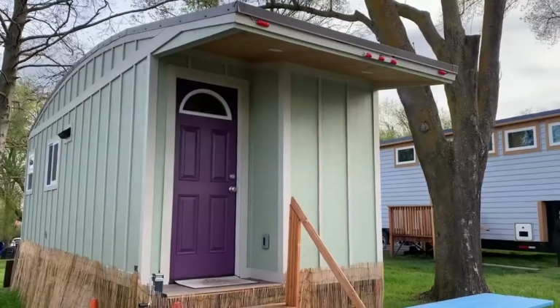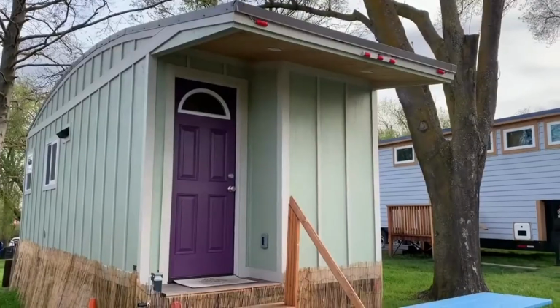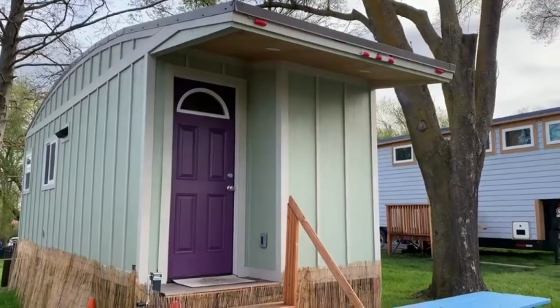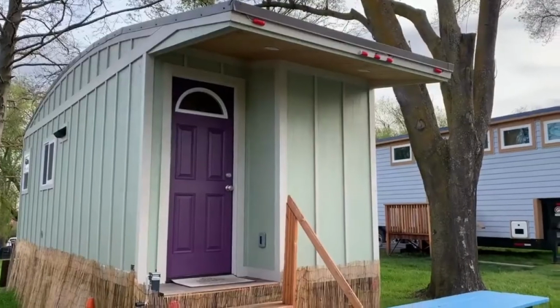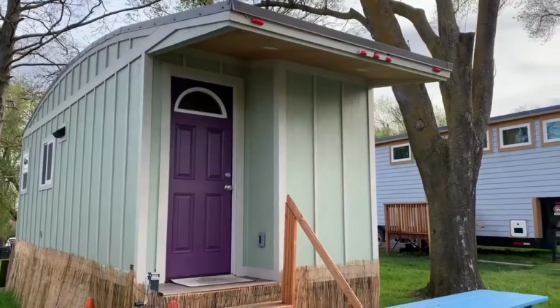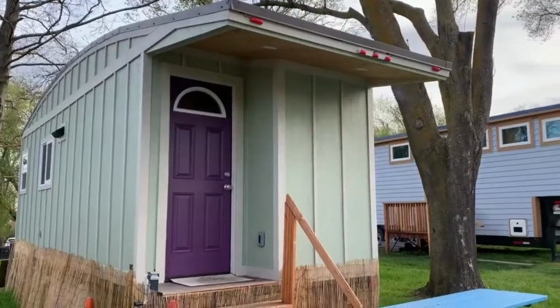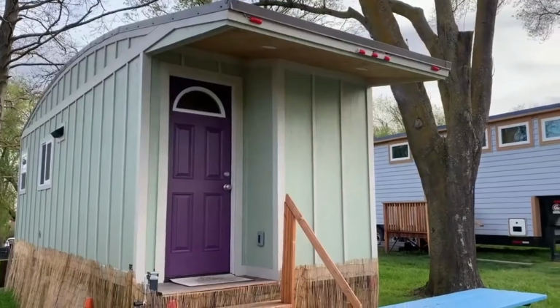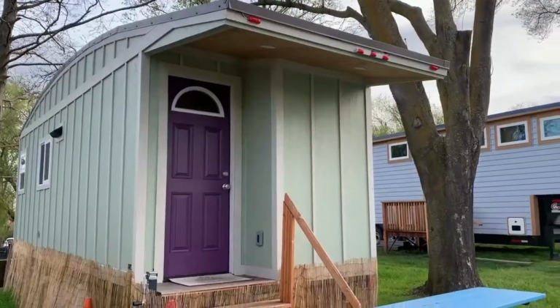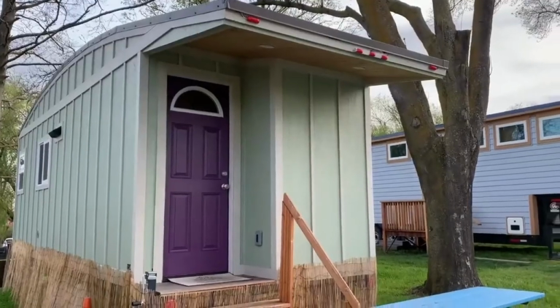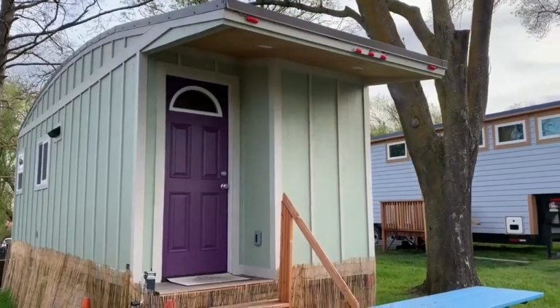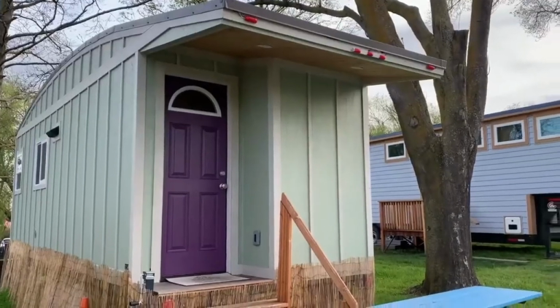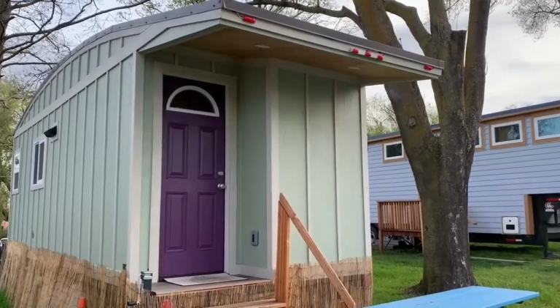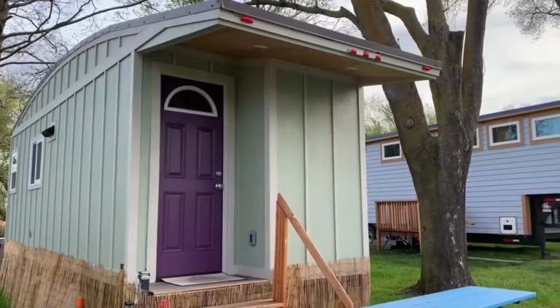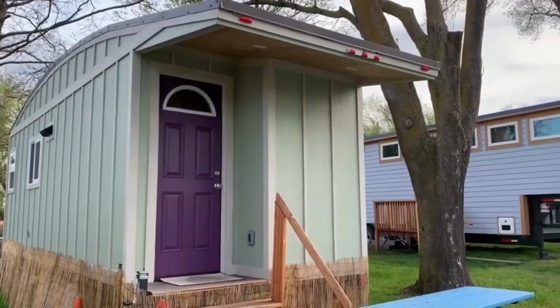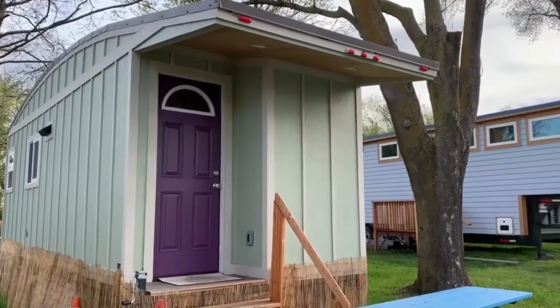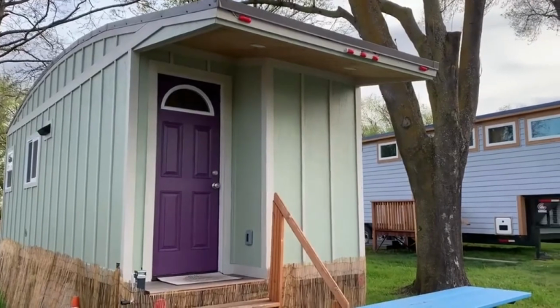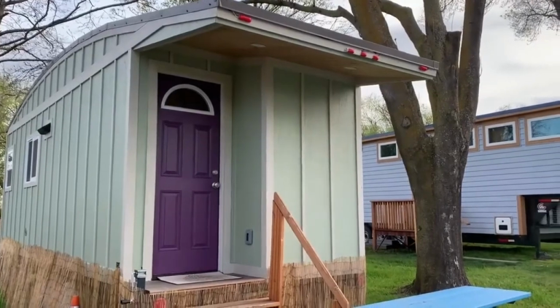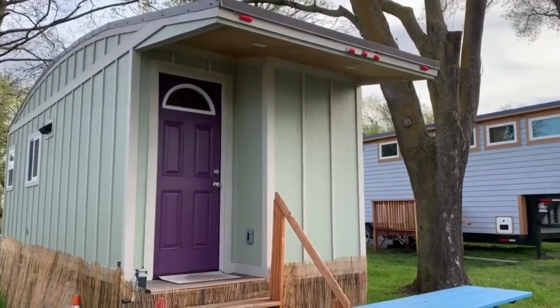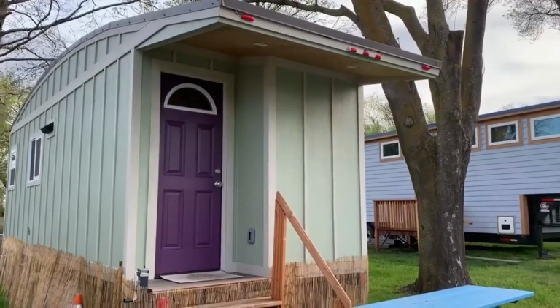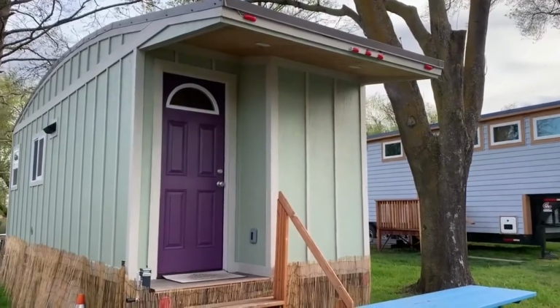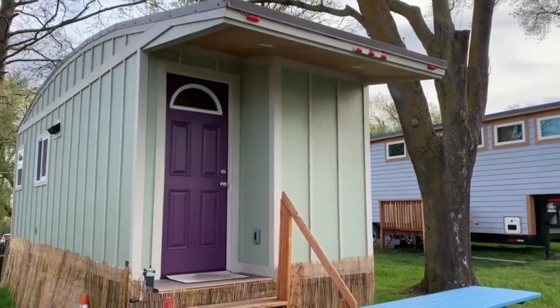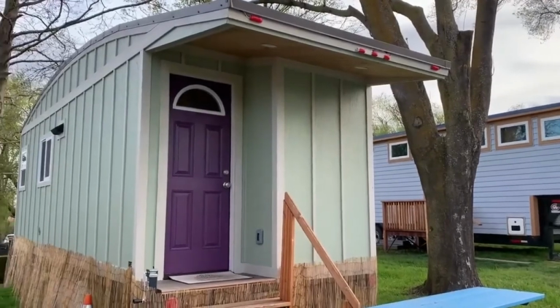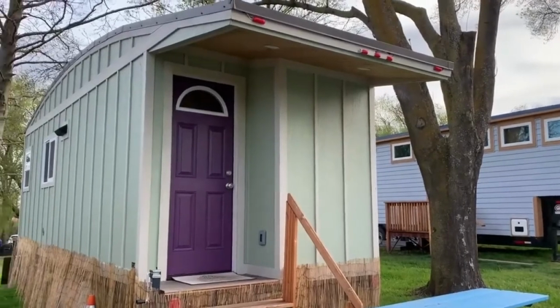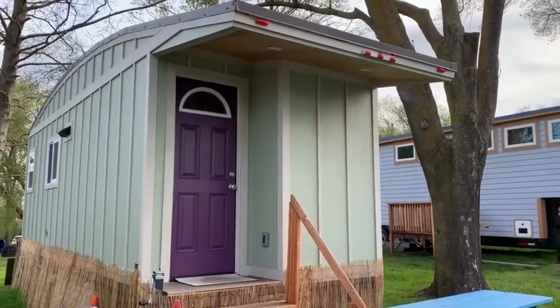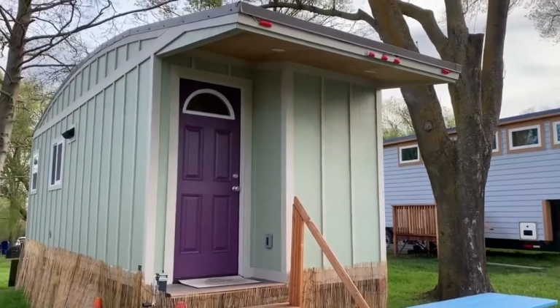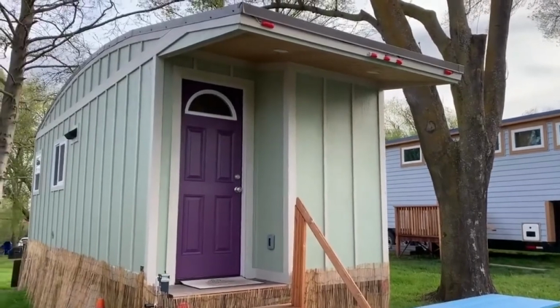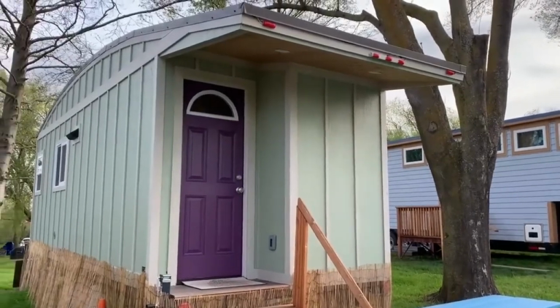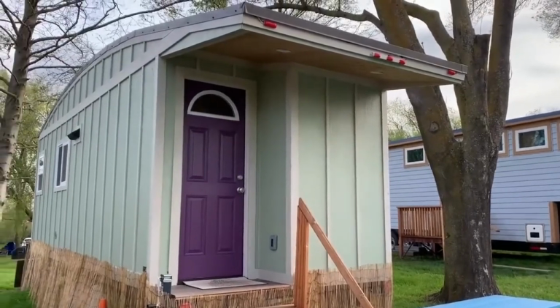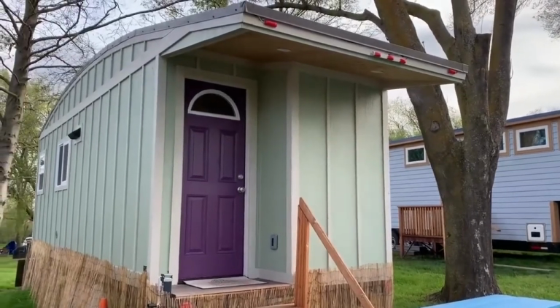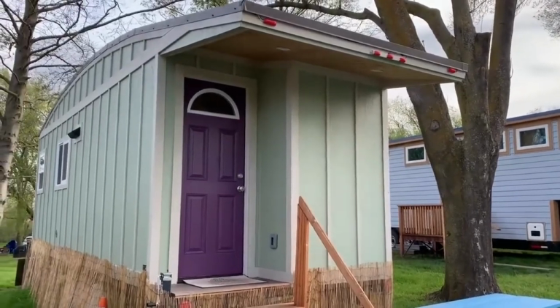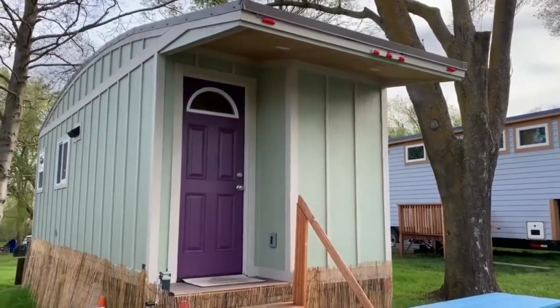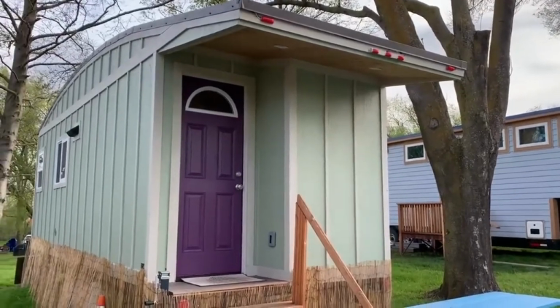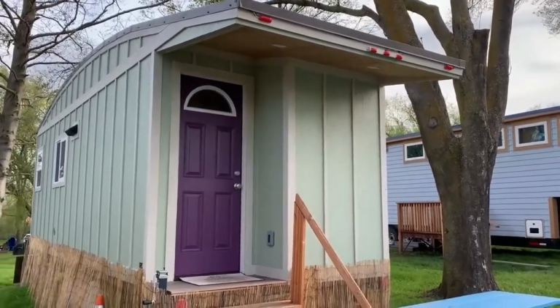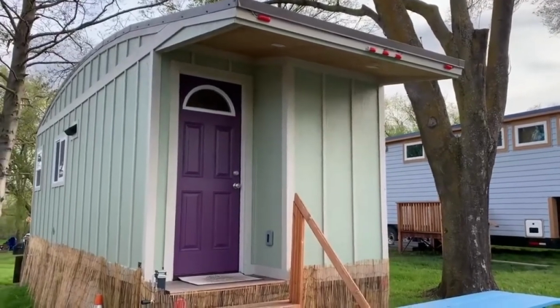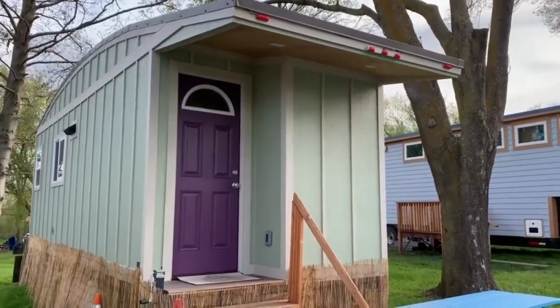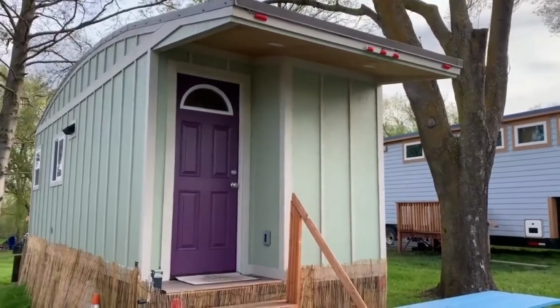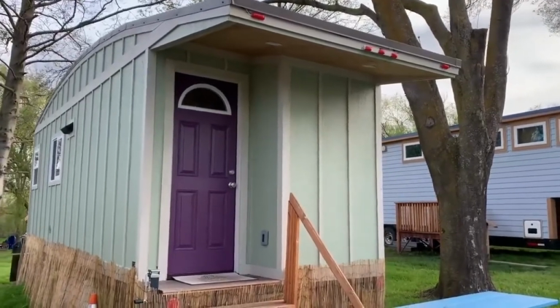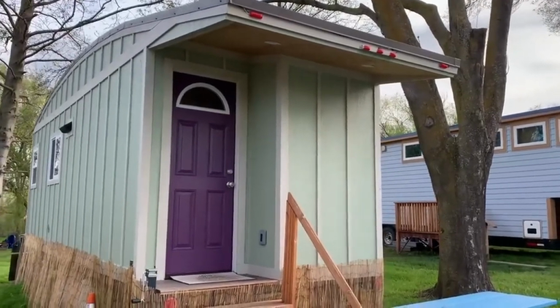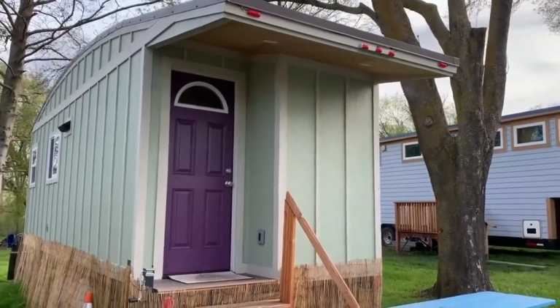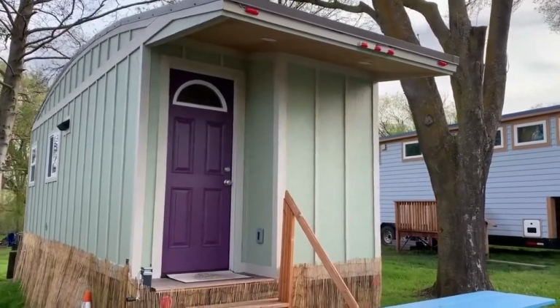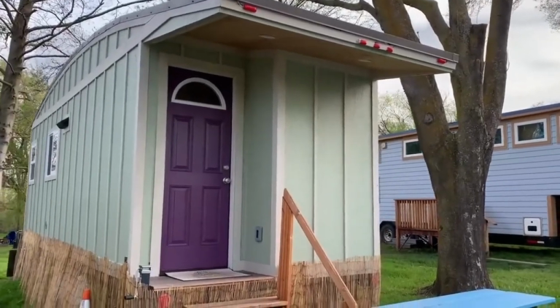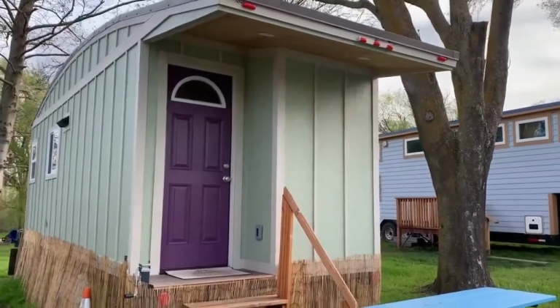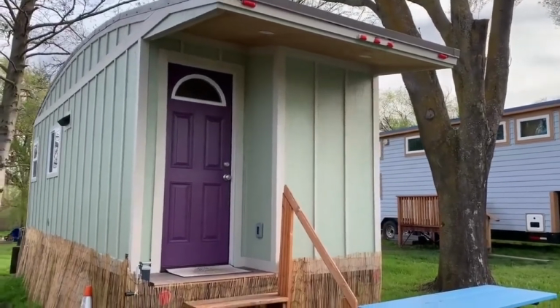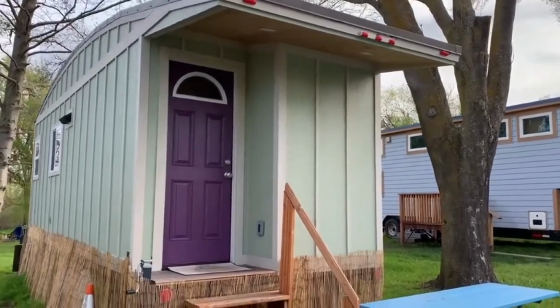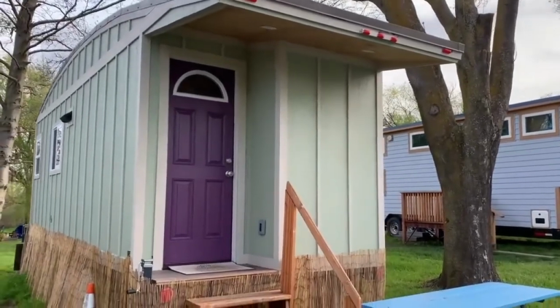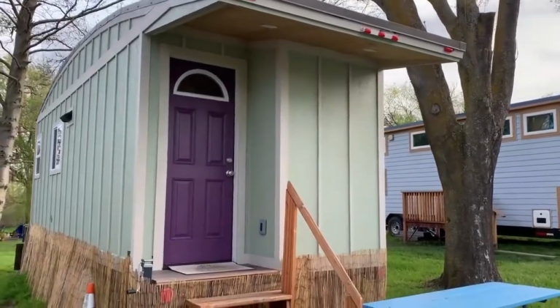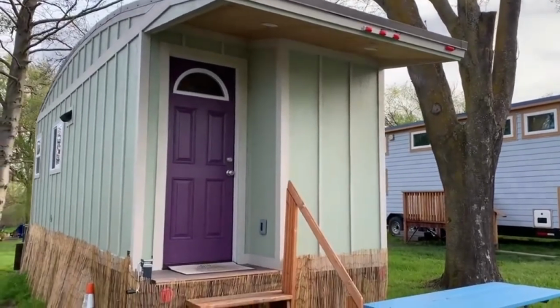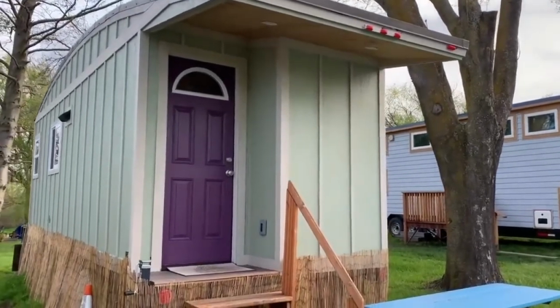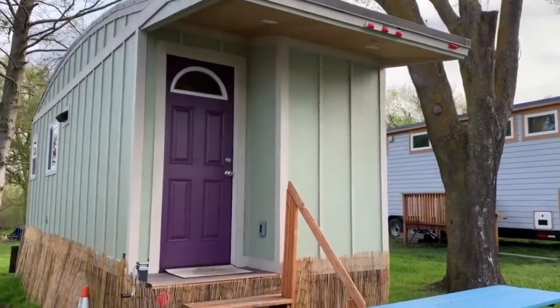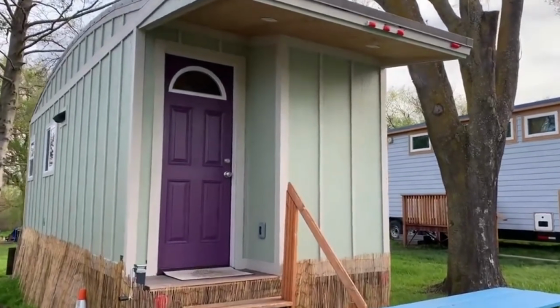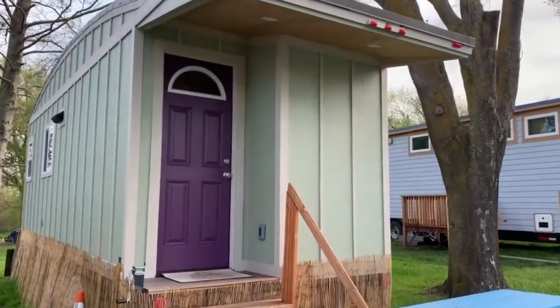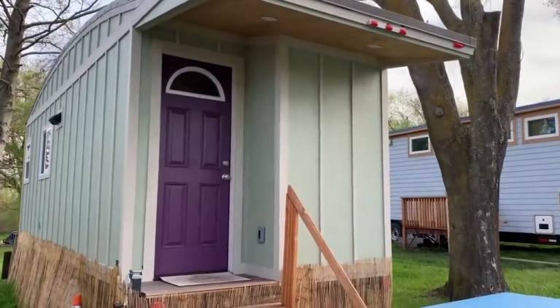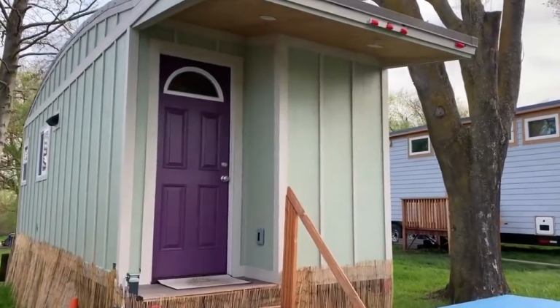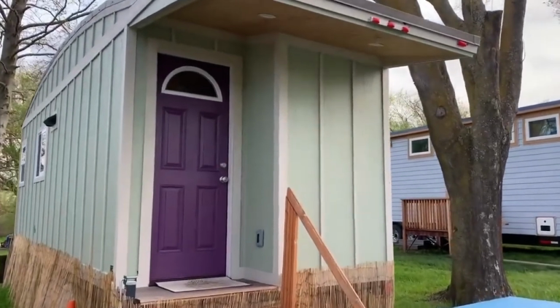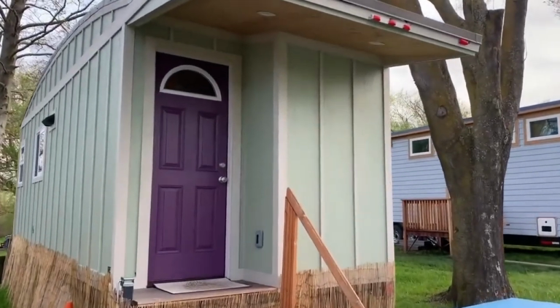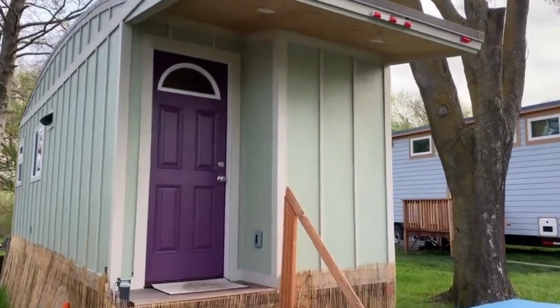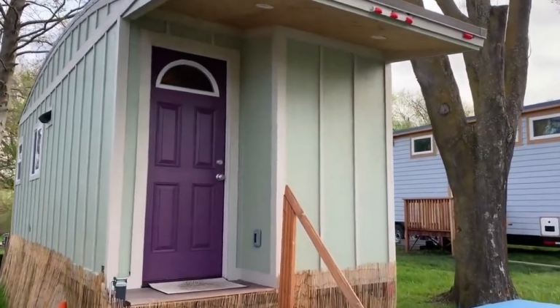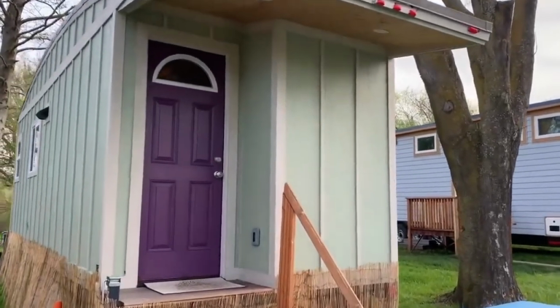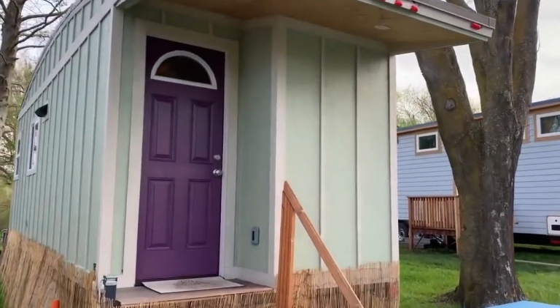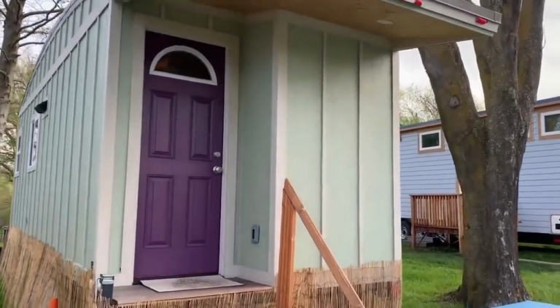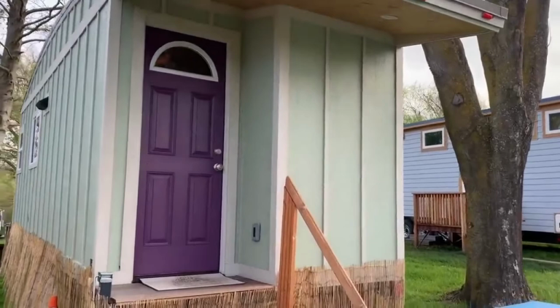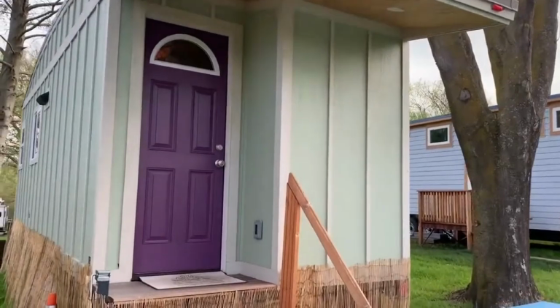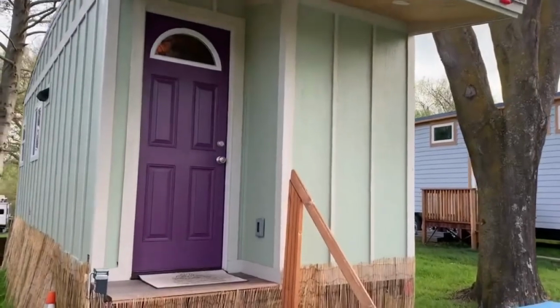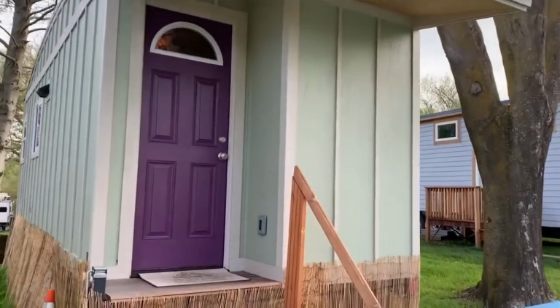This is the Pacific Coast Traveler. Curved roof and easy to tow, very light. Let's take a look inside.